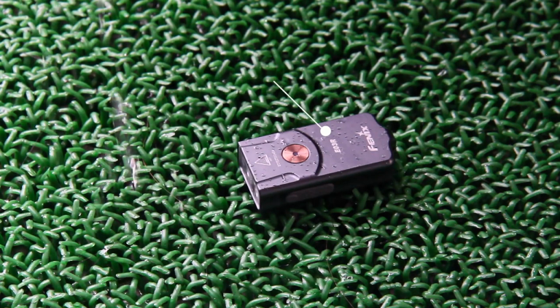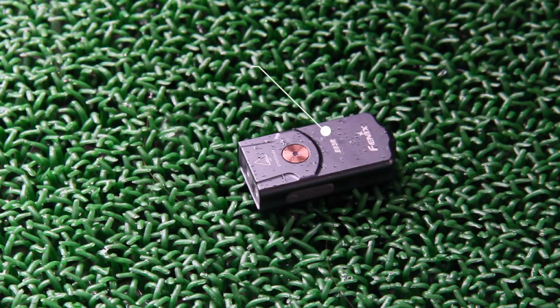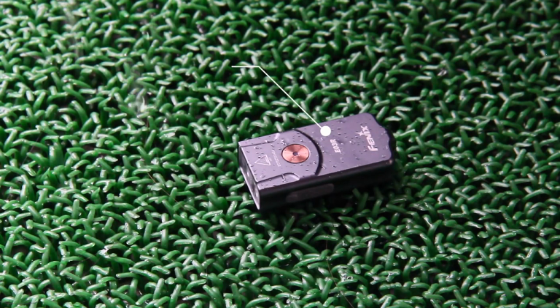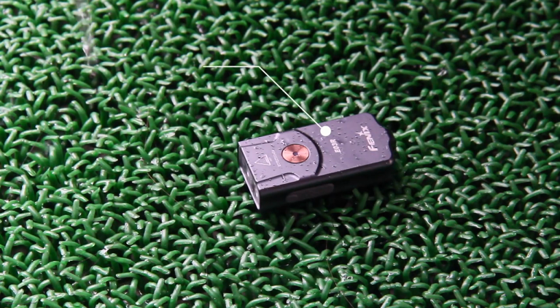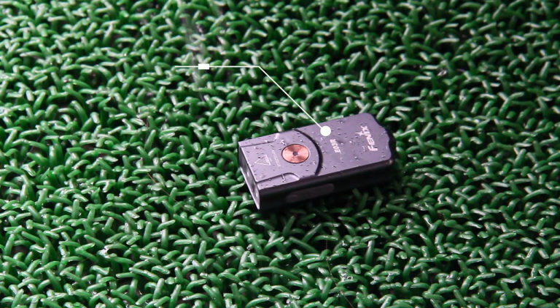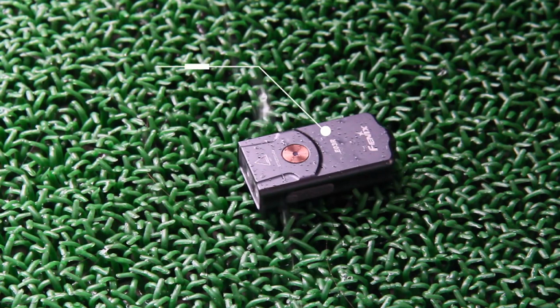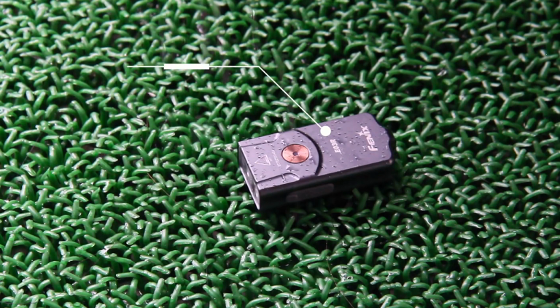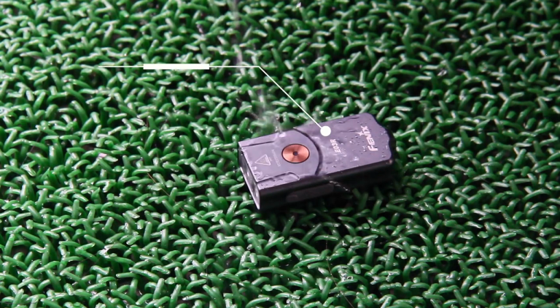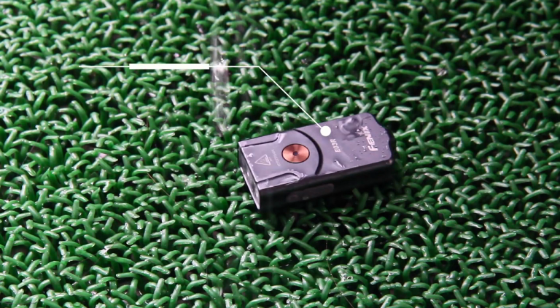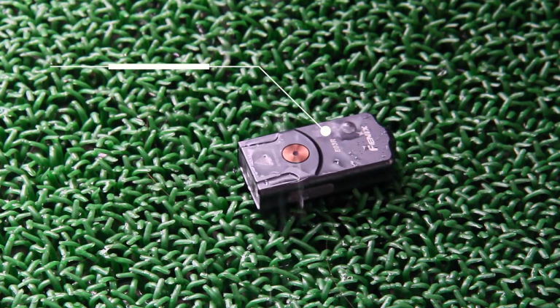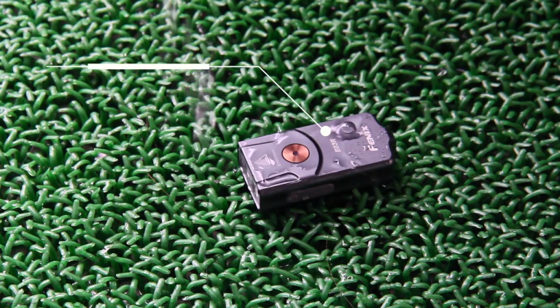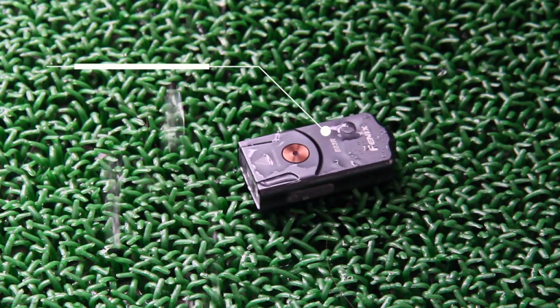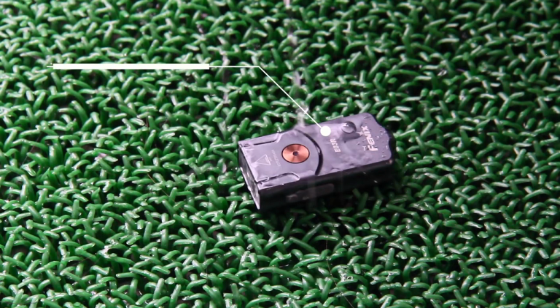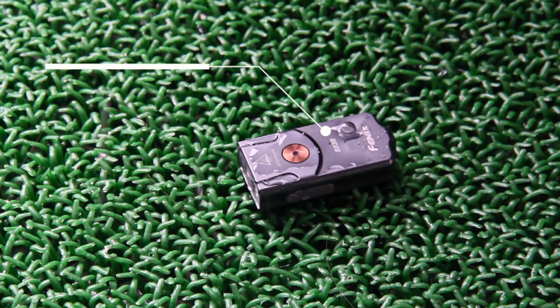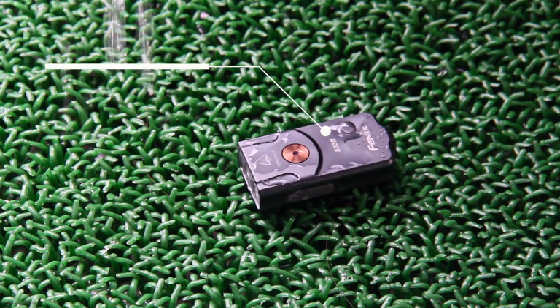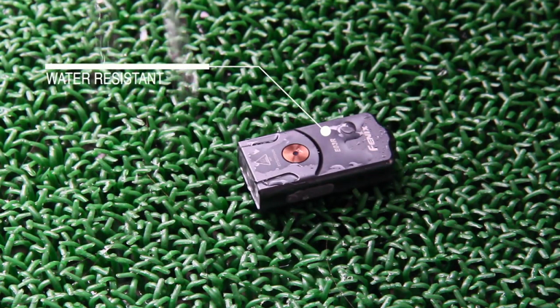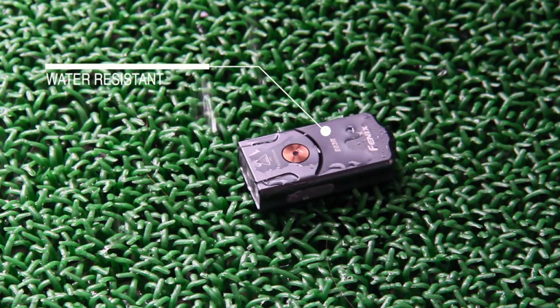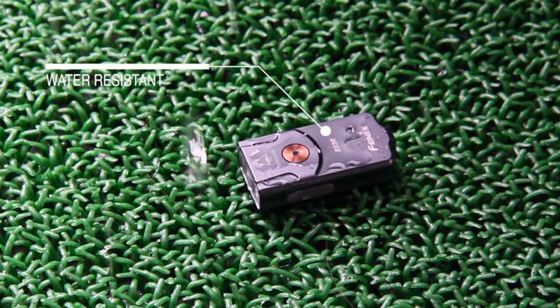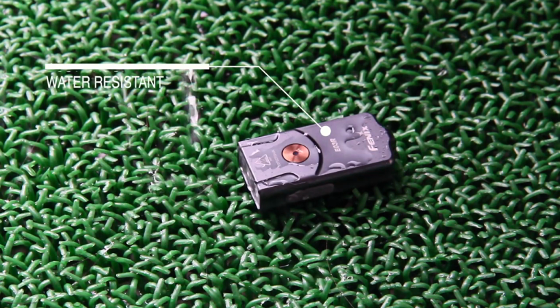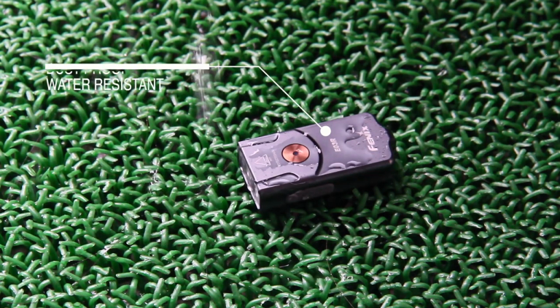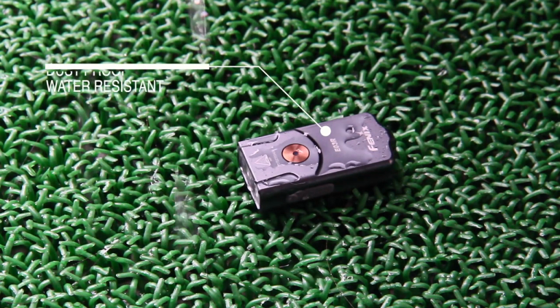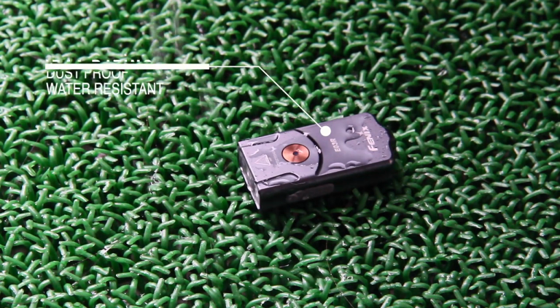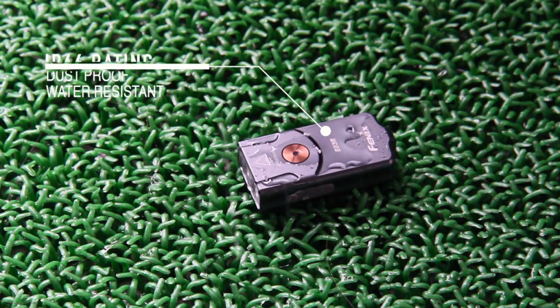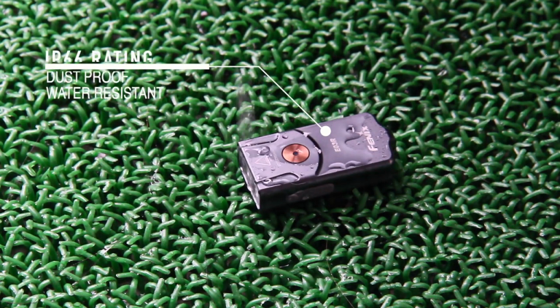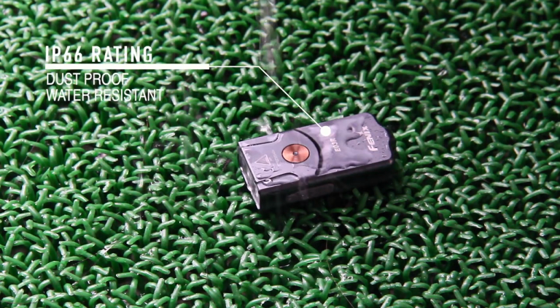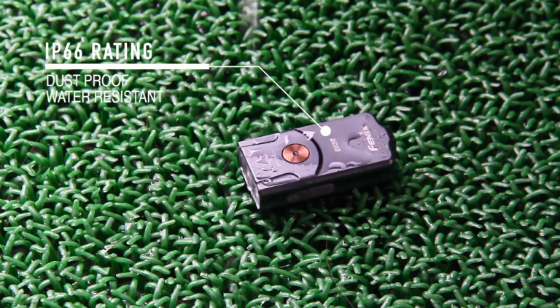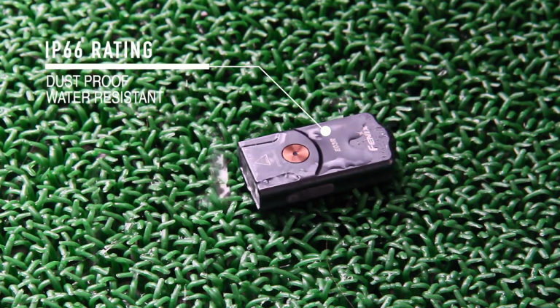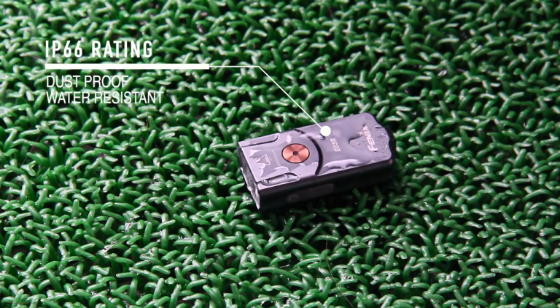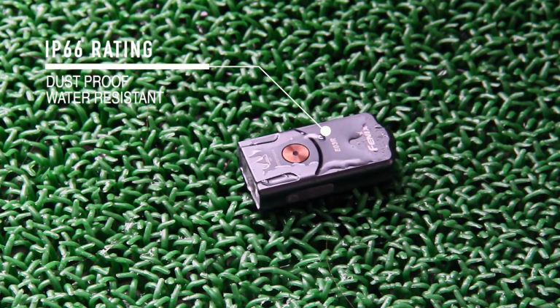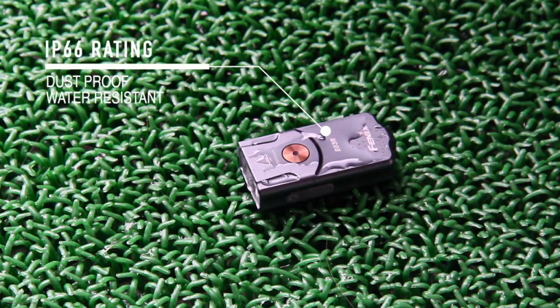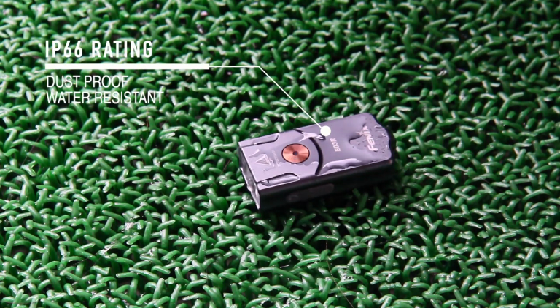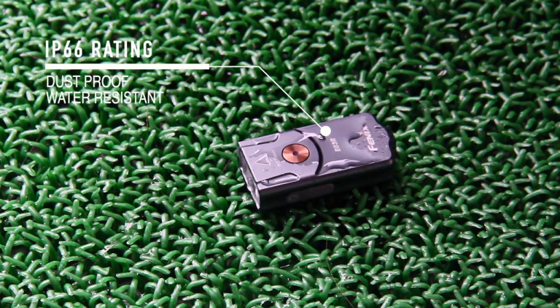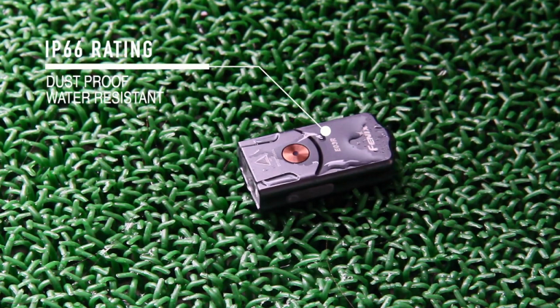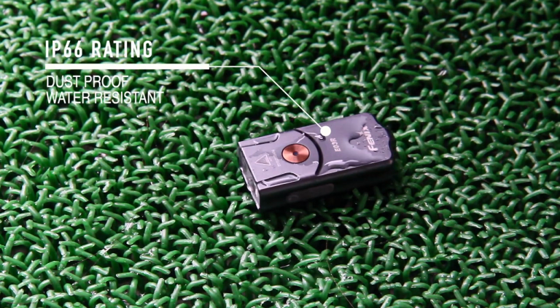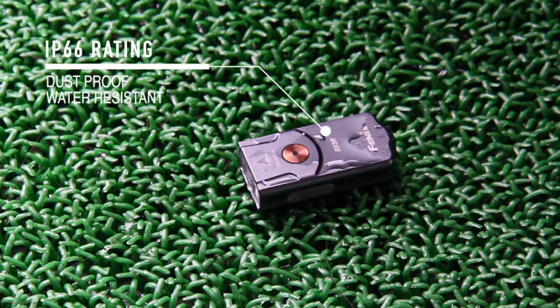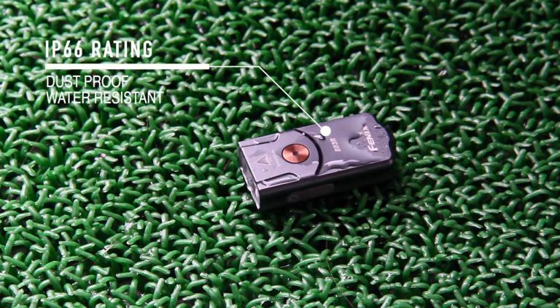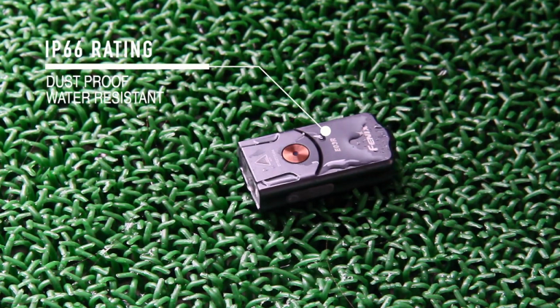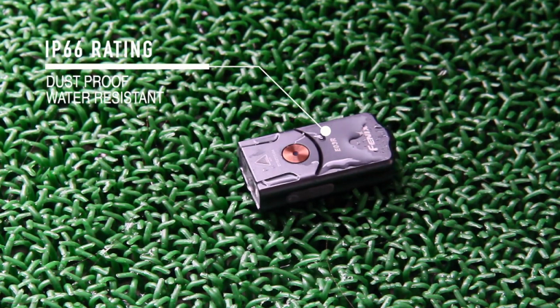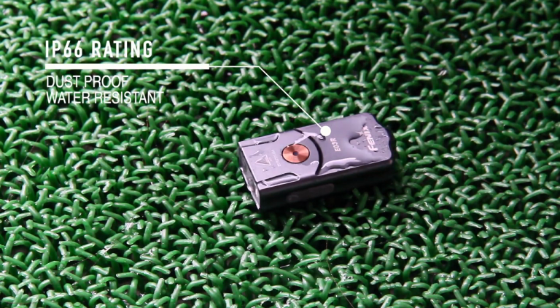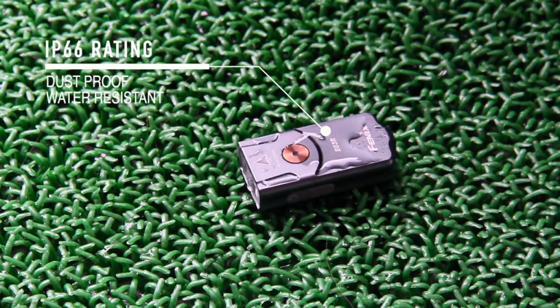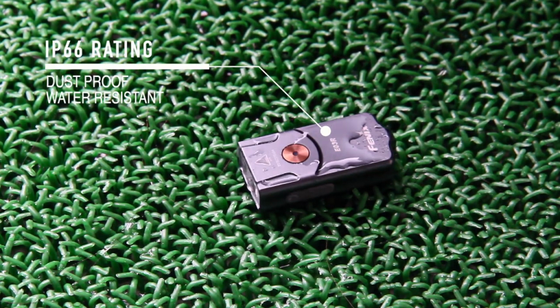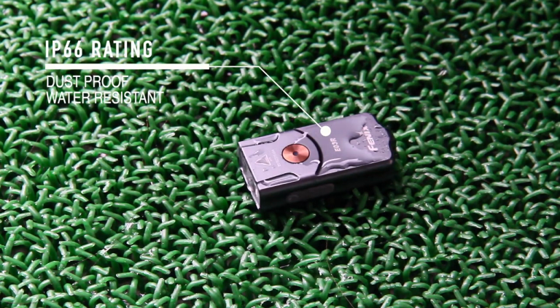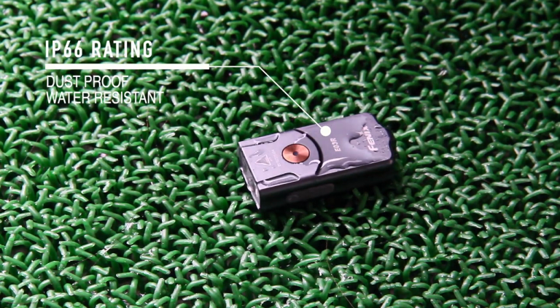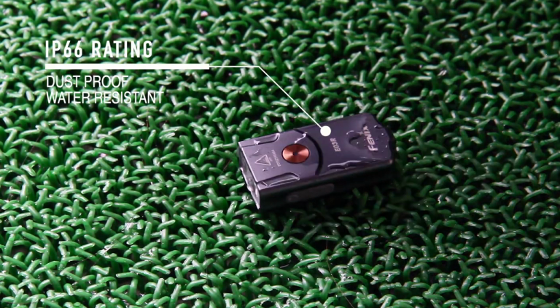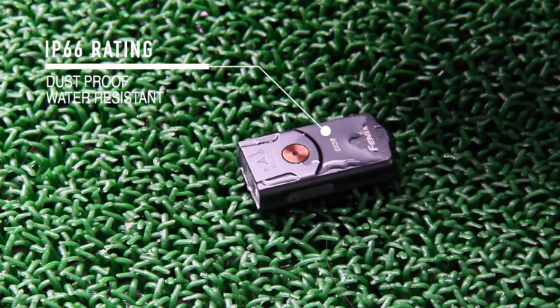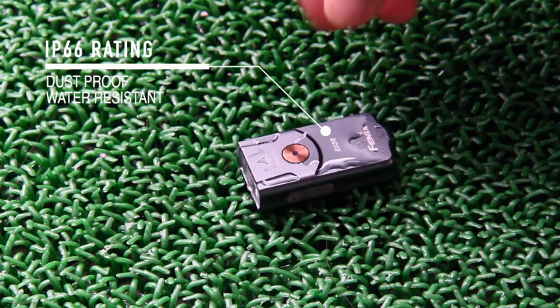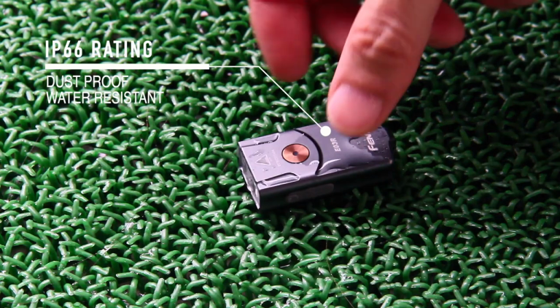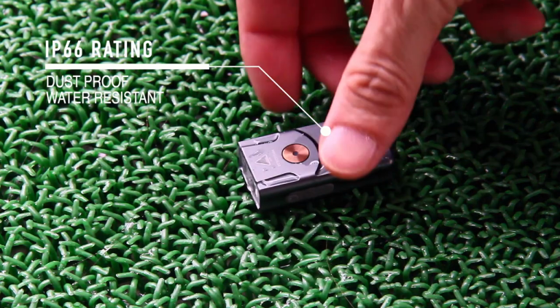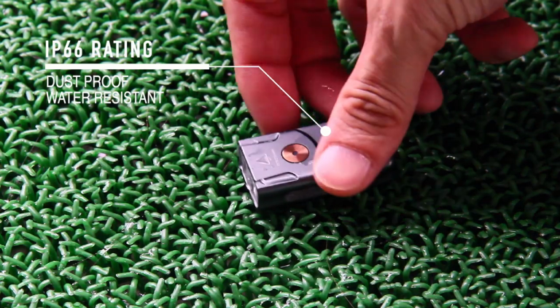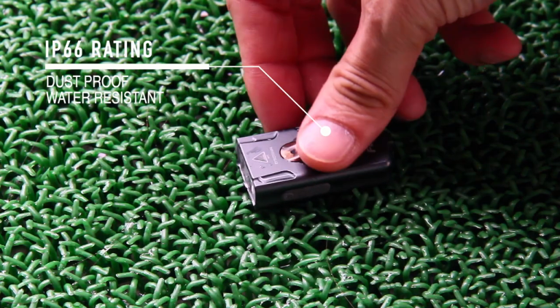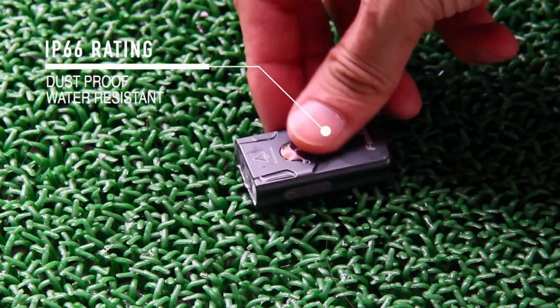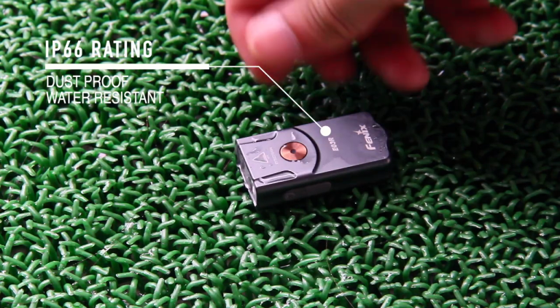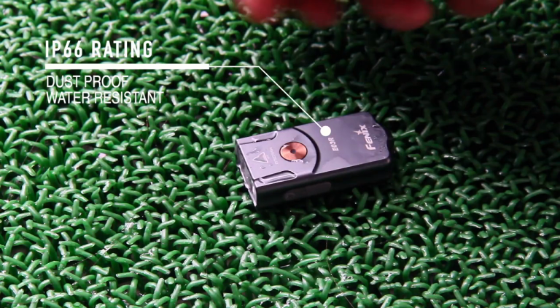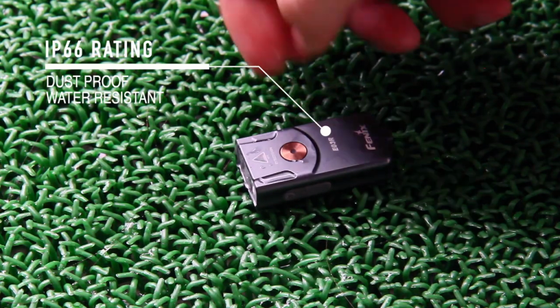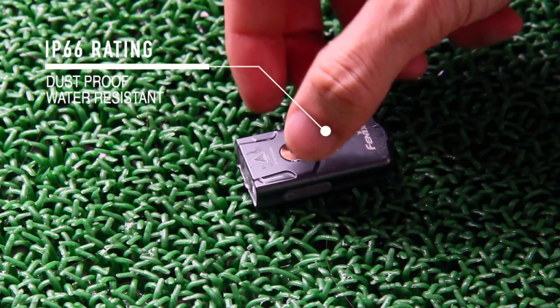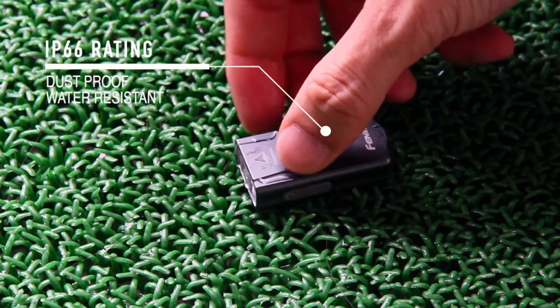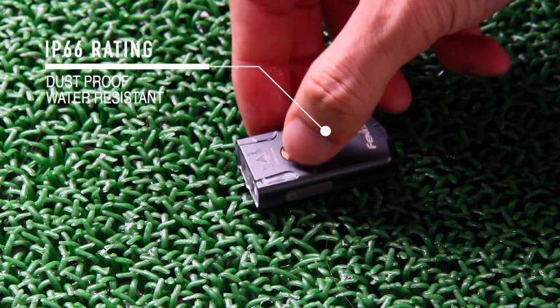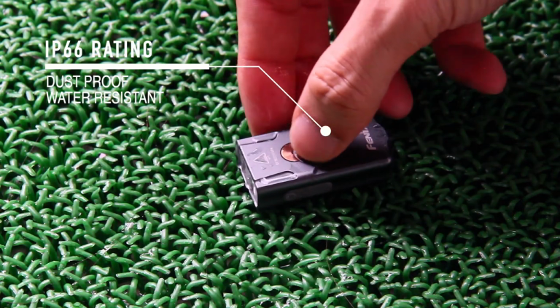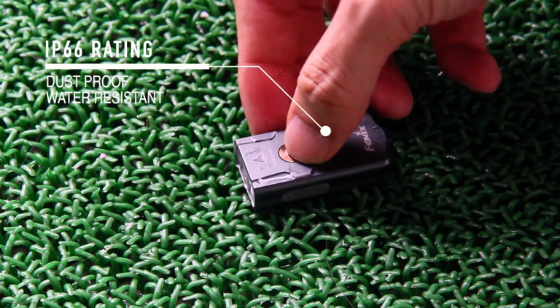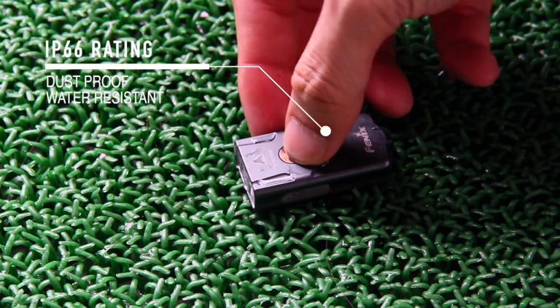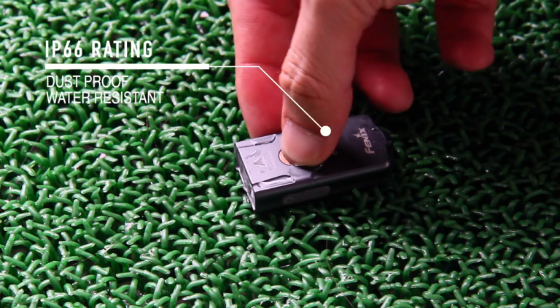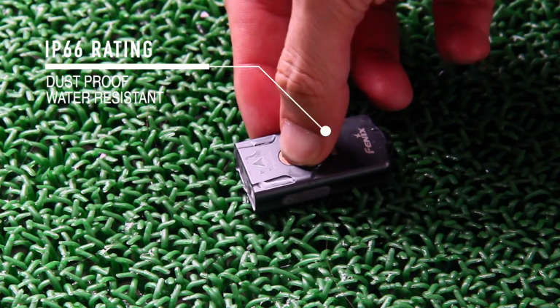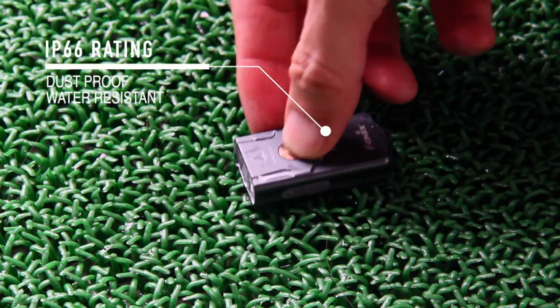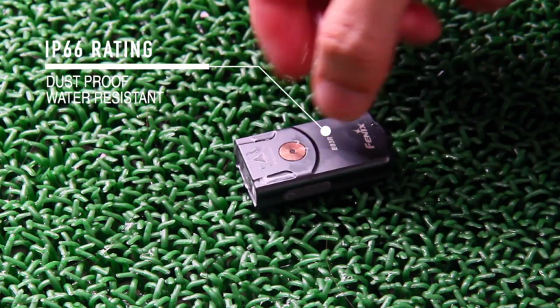It is IP66, which means it's dustproof and water resistant to rain or high-powered jet streams of water.